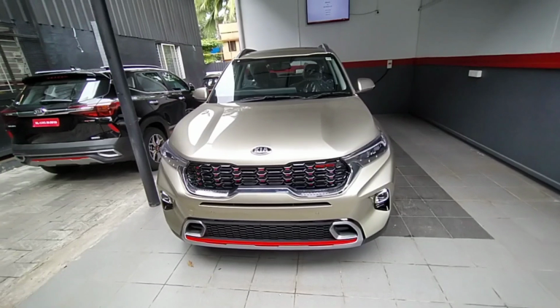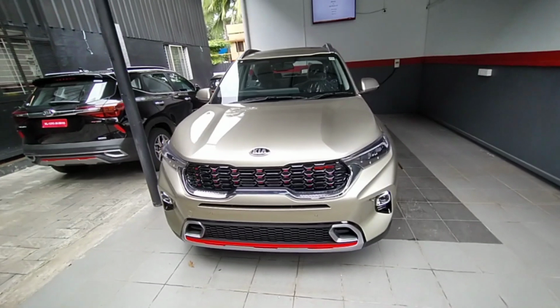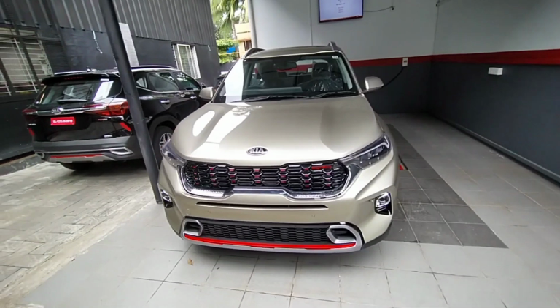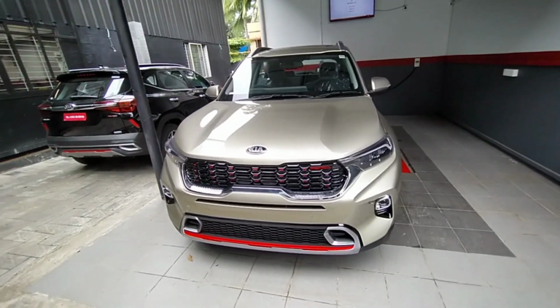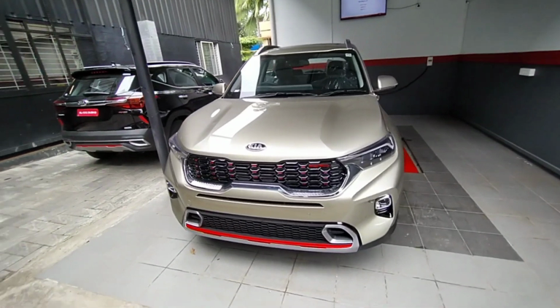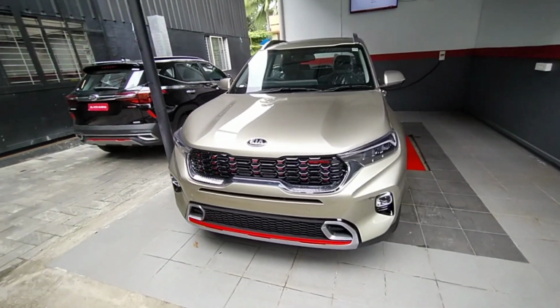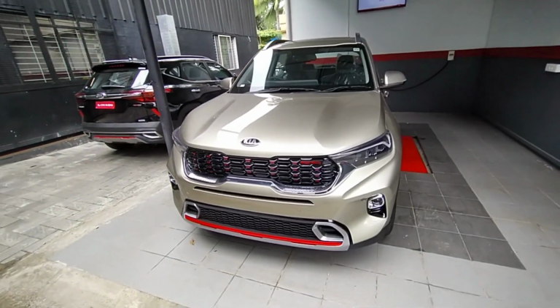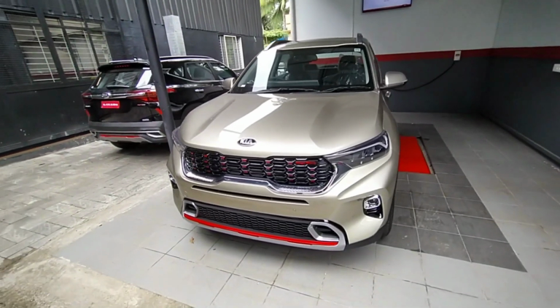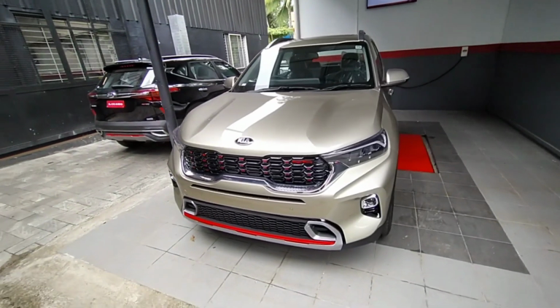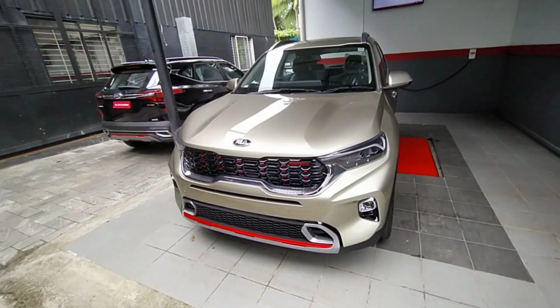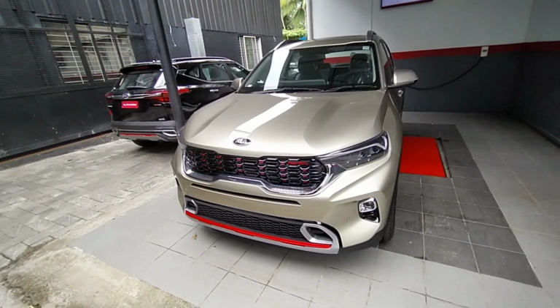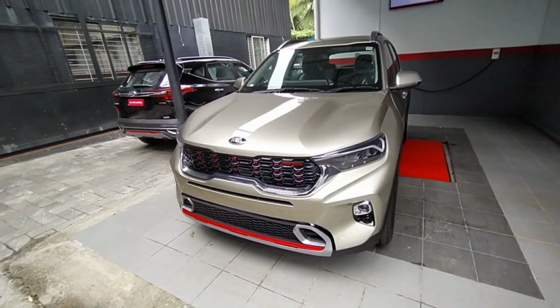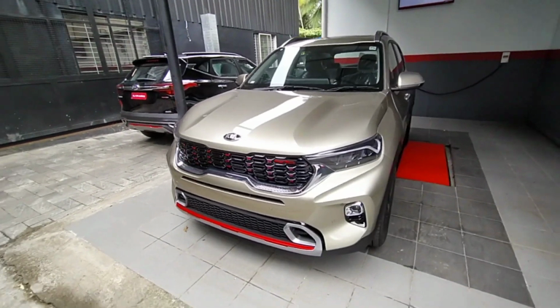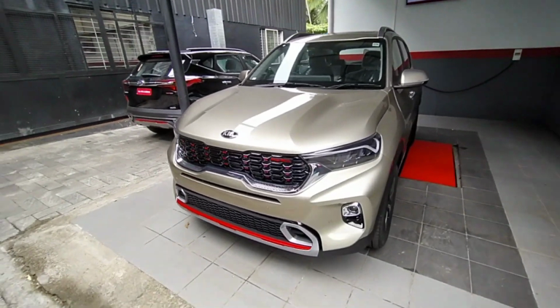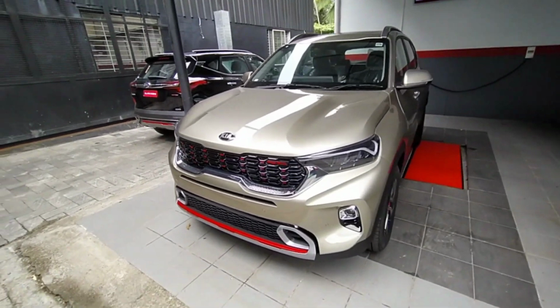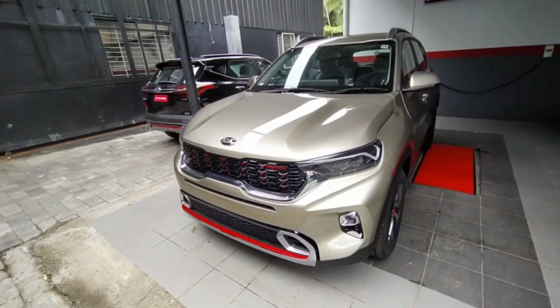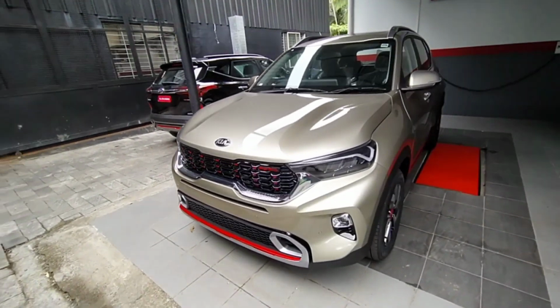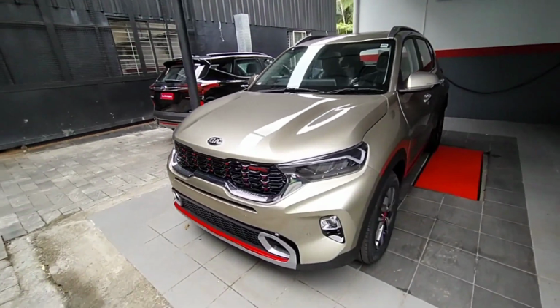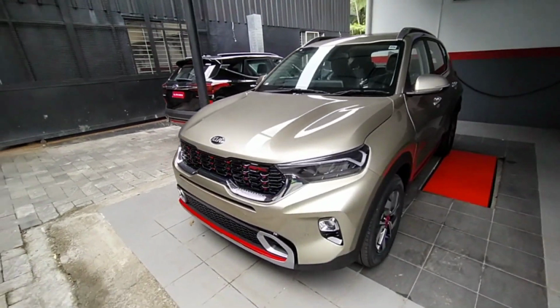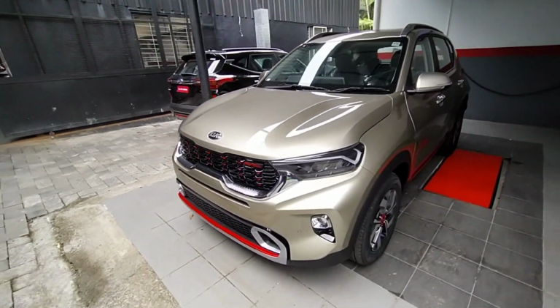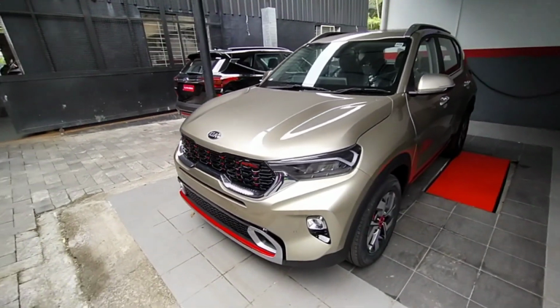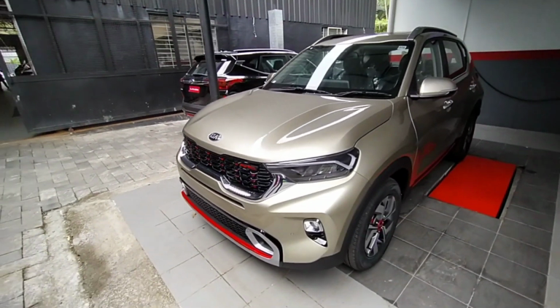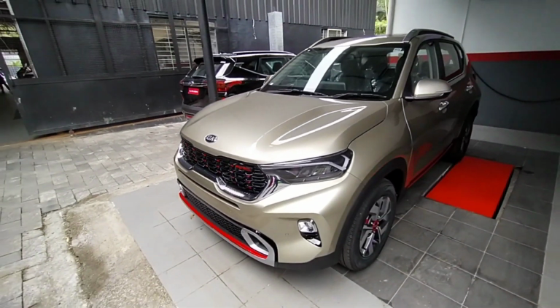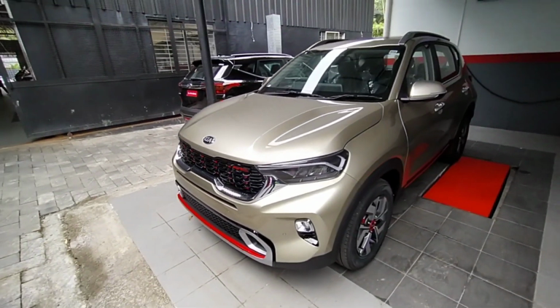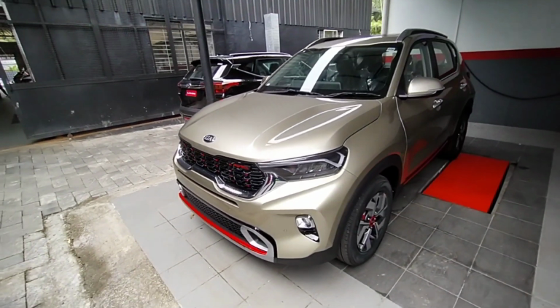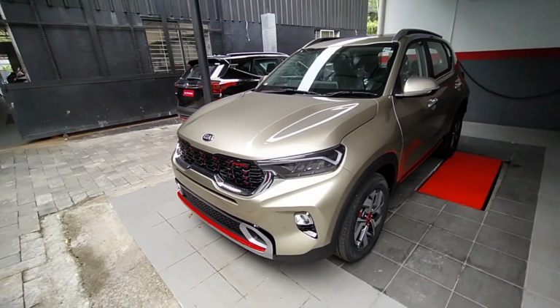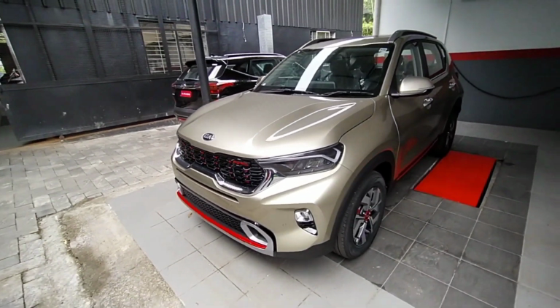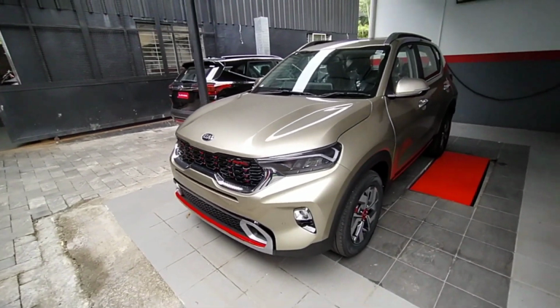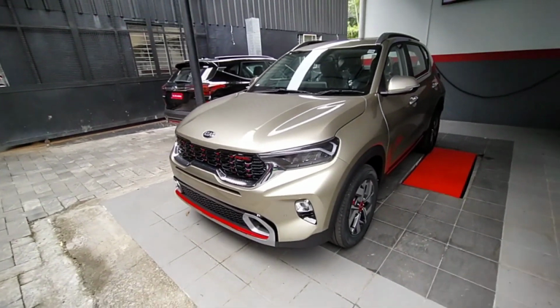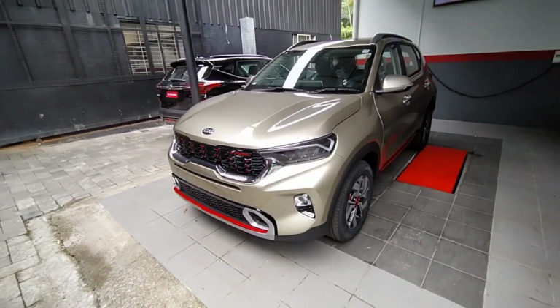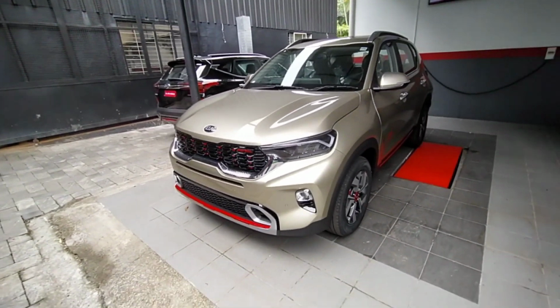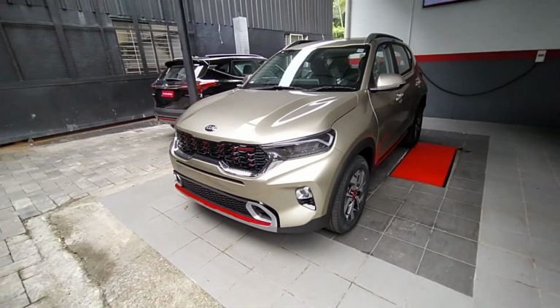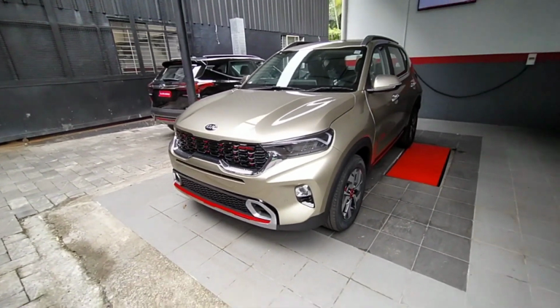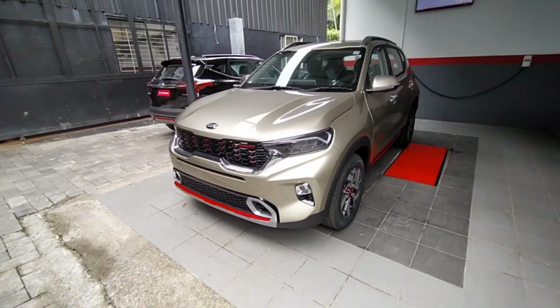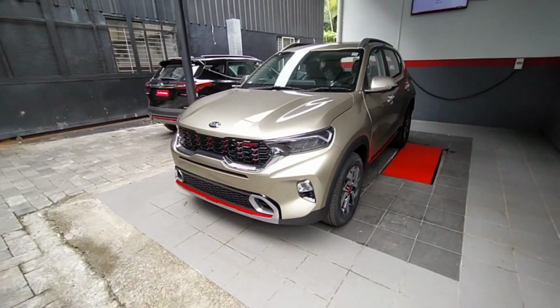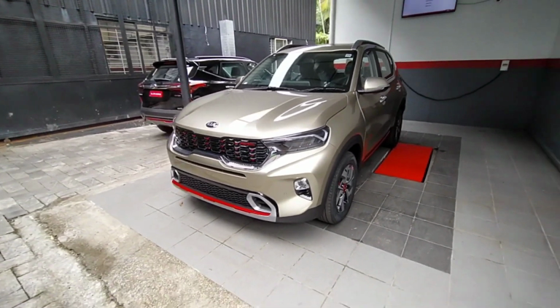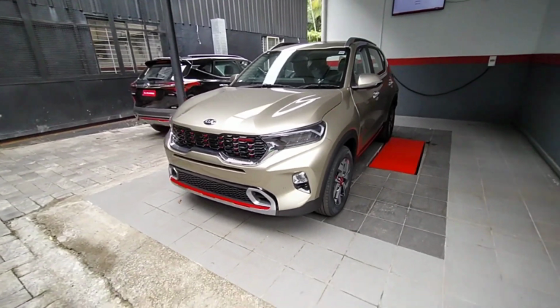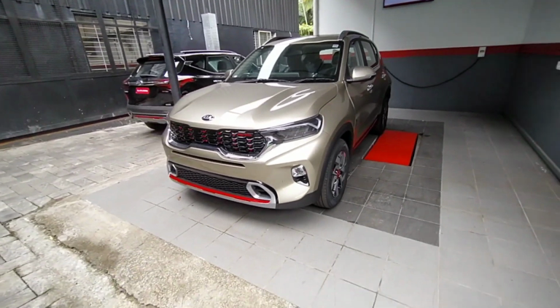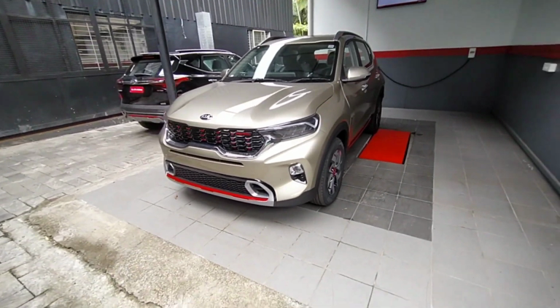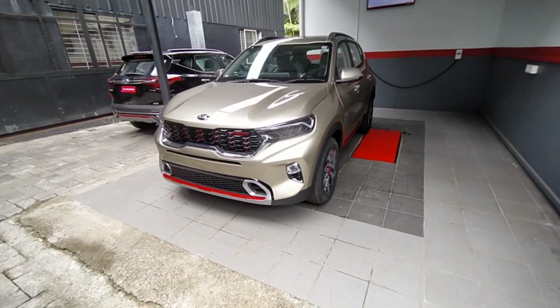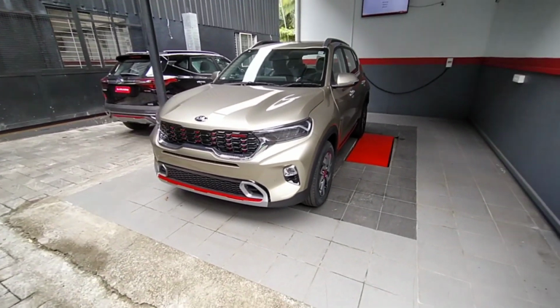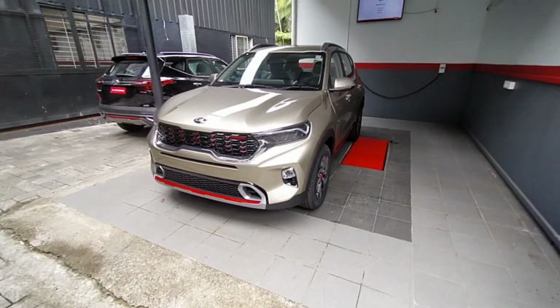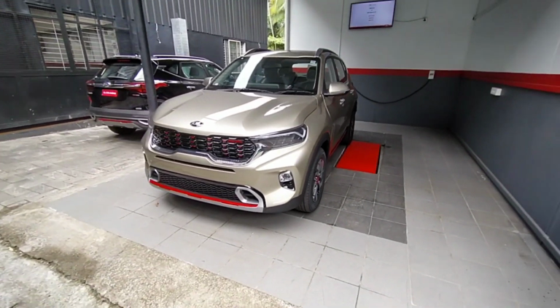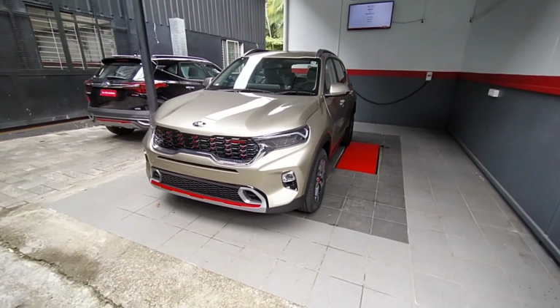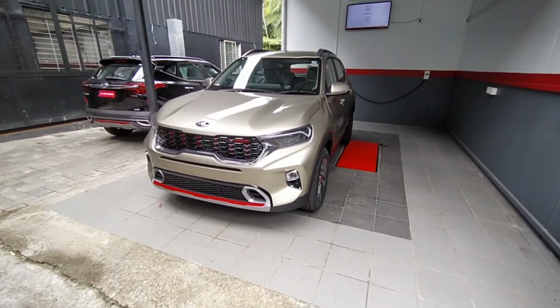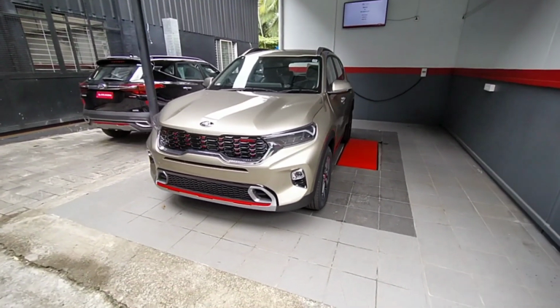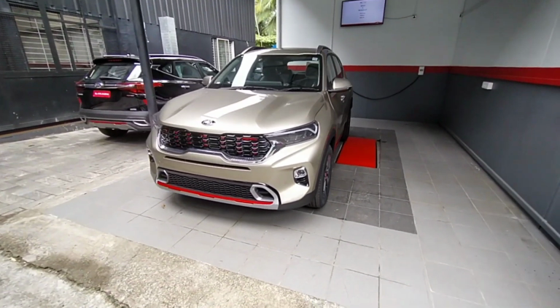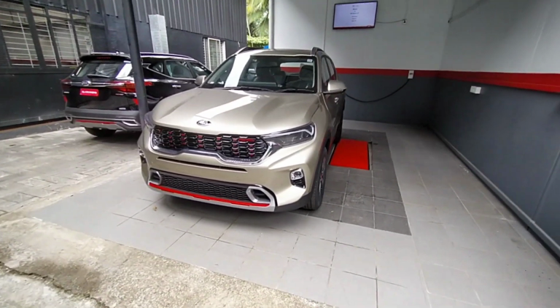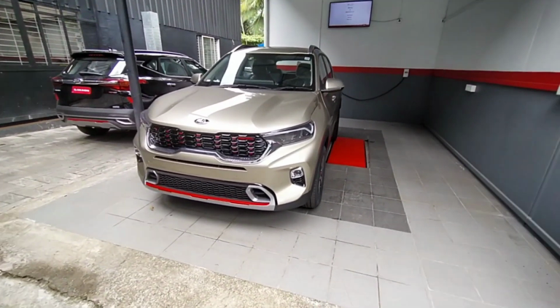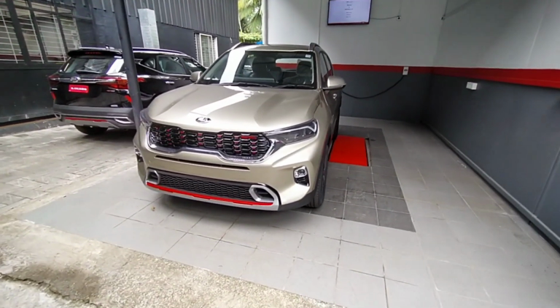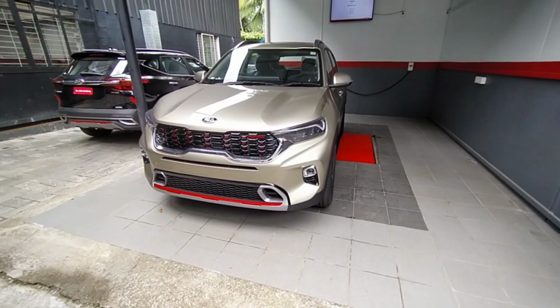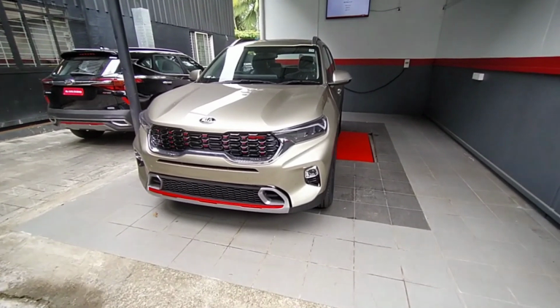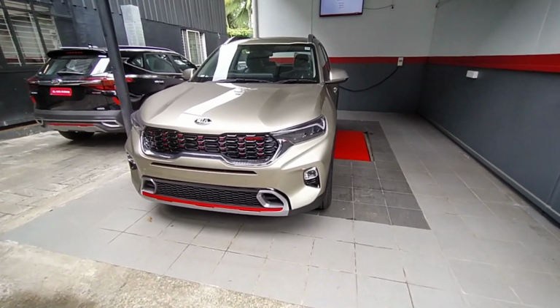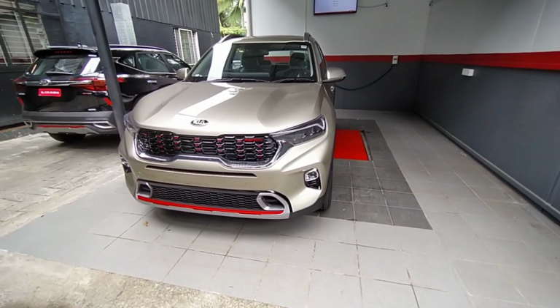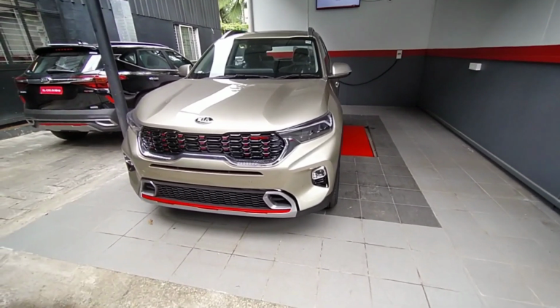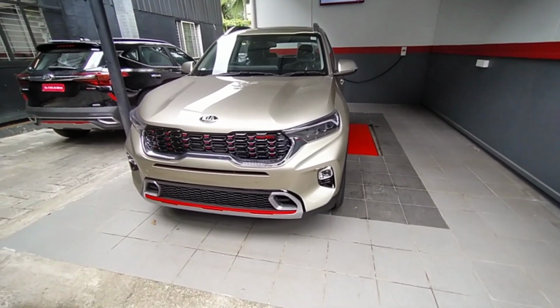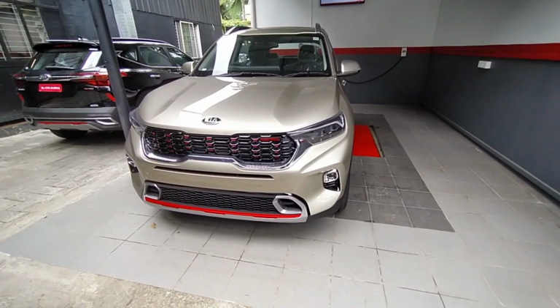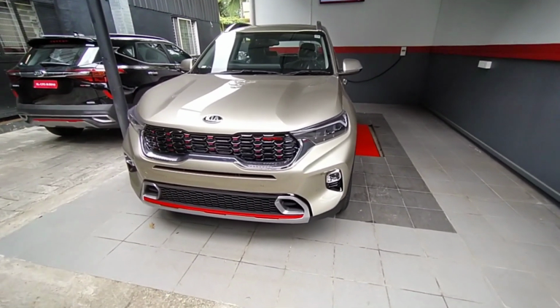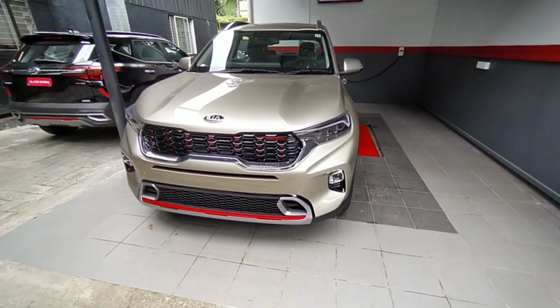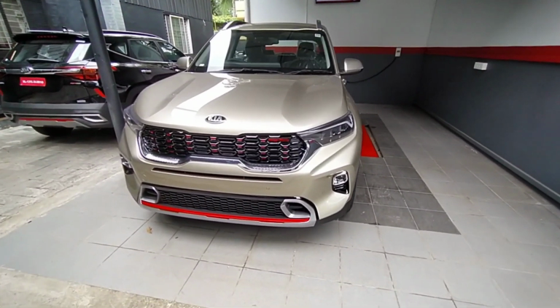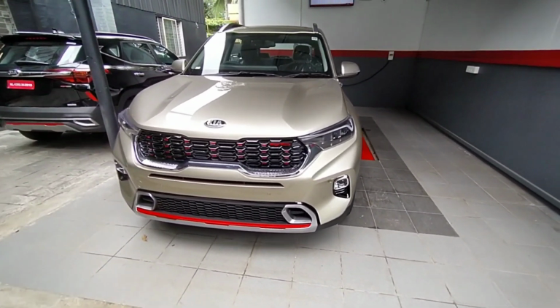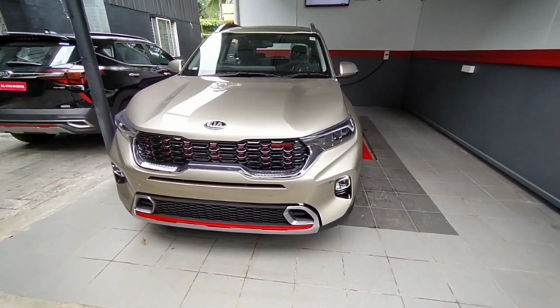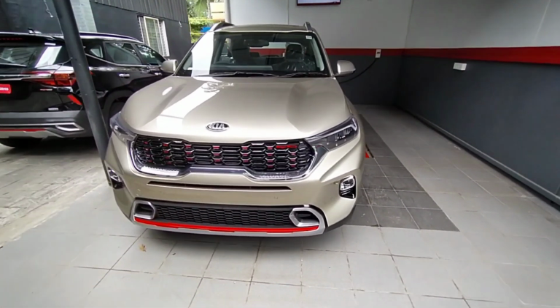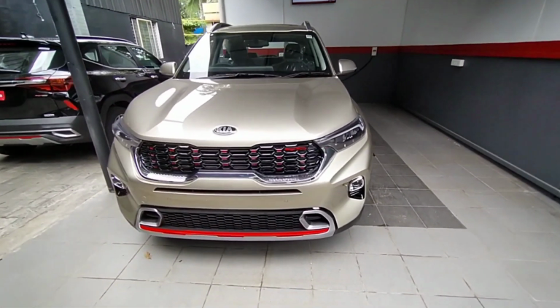Welcome to Shadowspeed. This video is about the latest 2020 Kia Sonet.